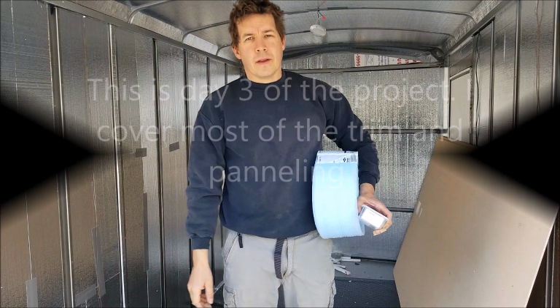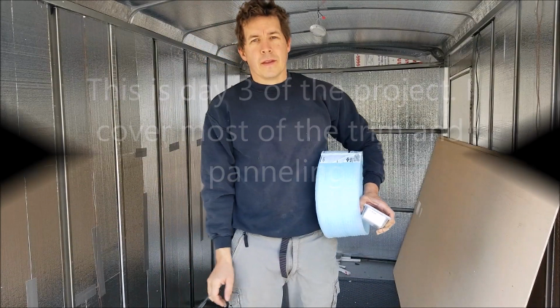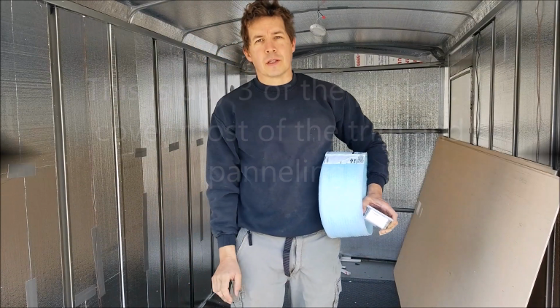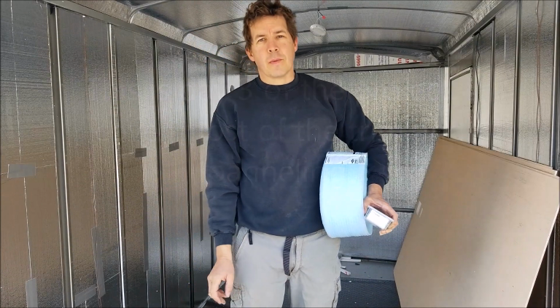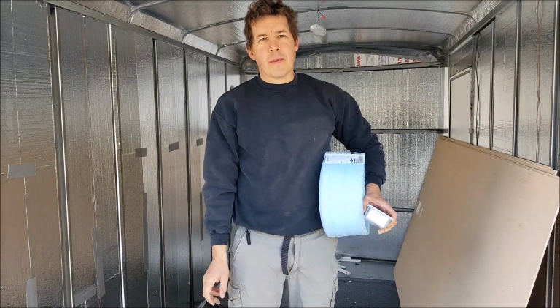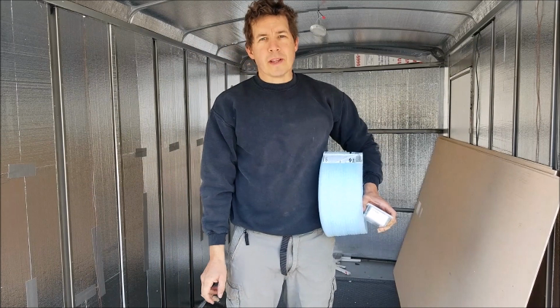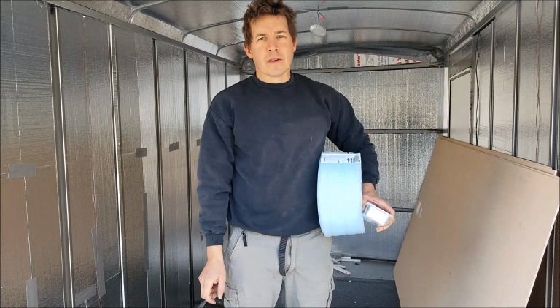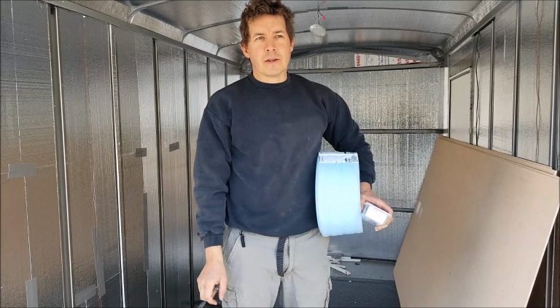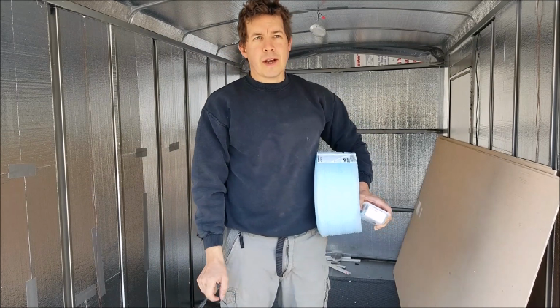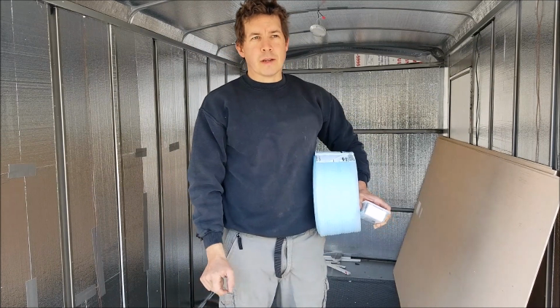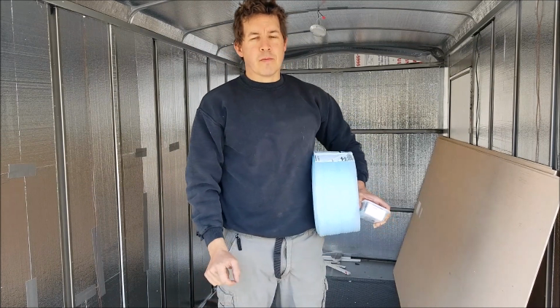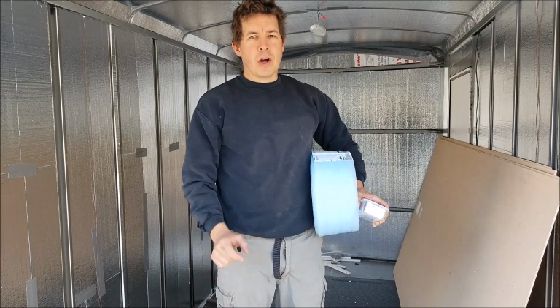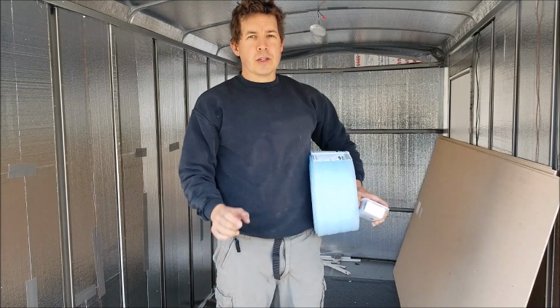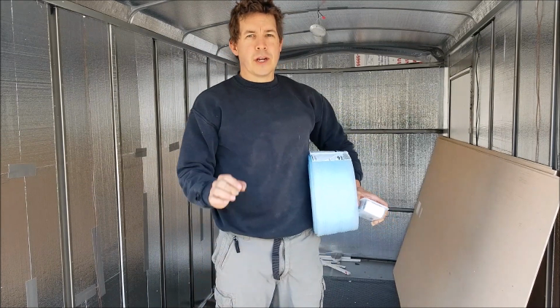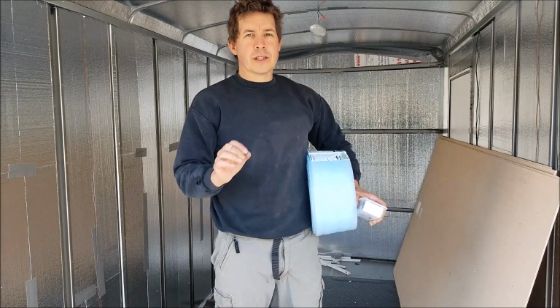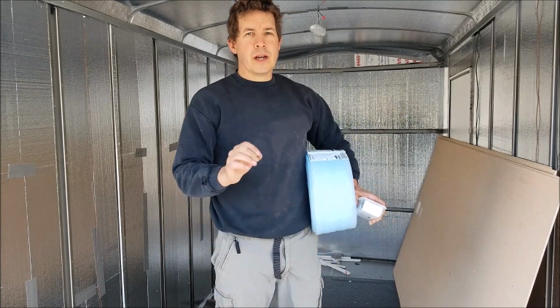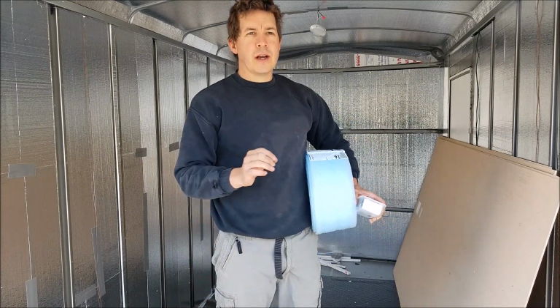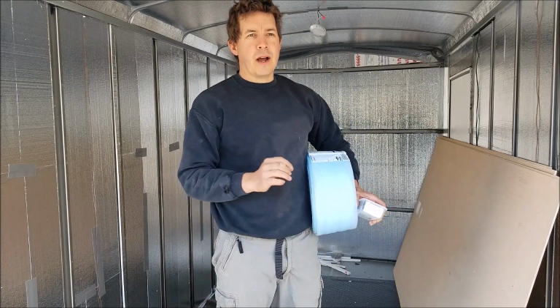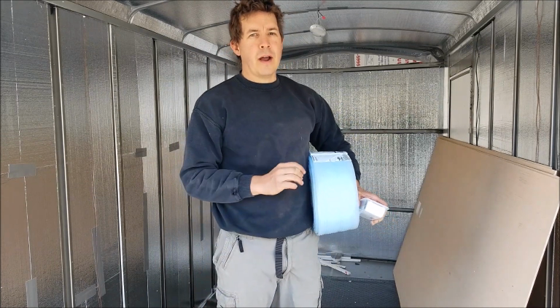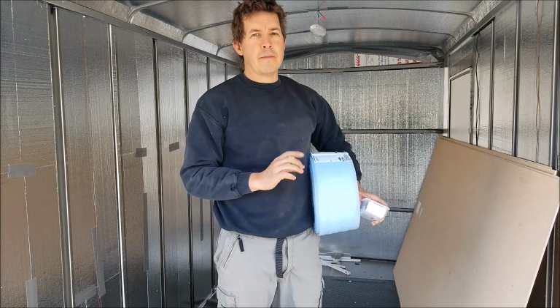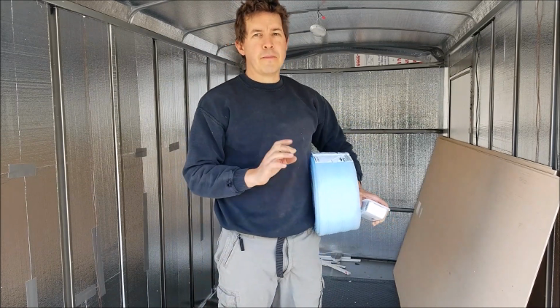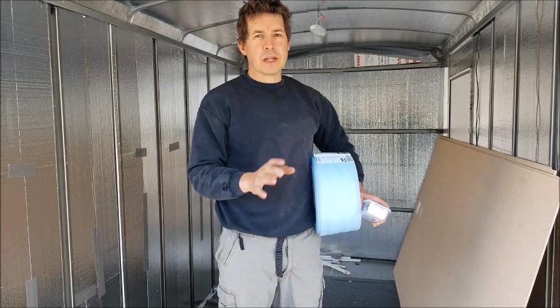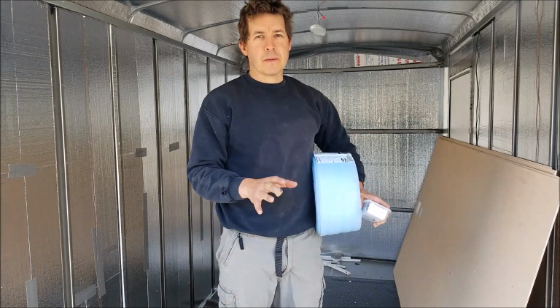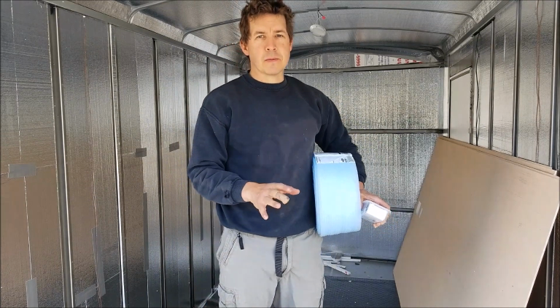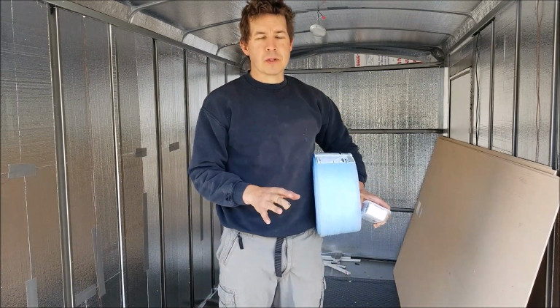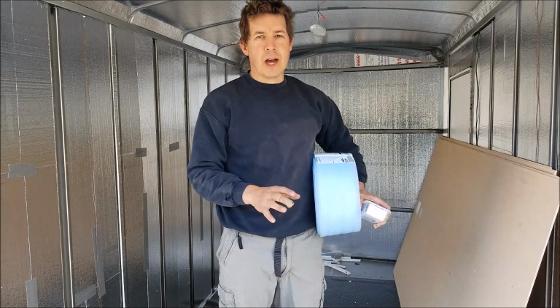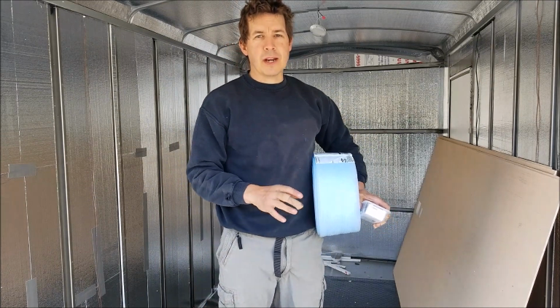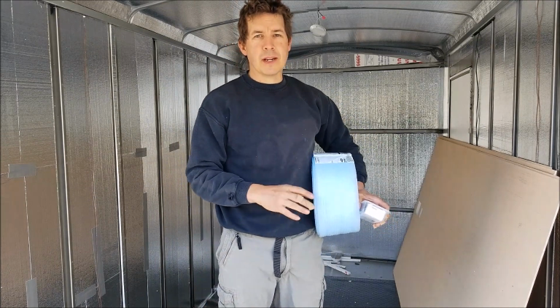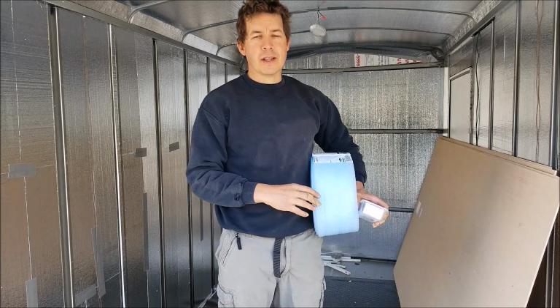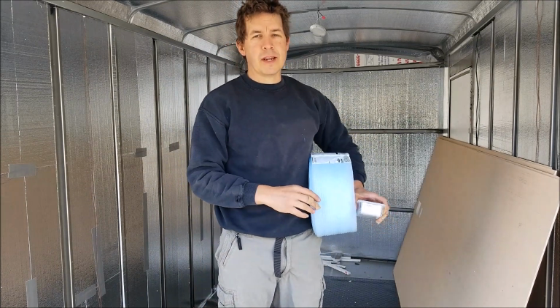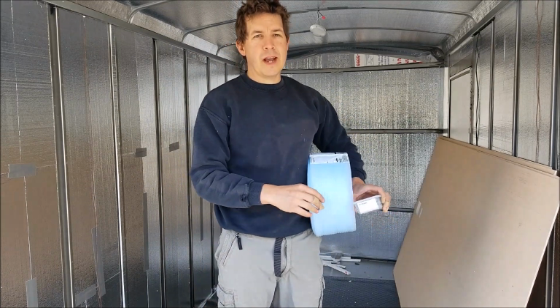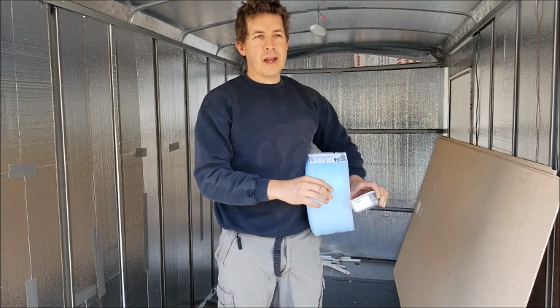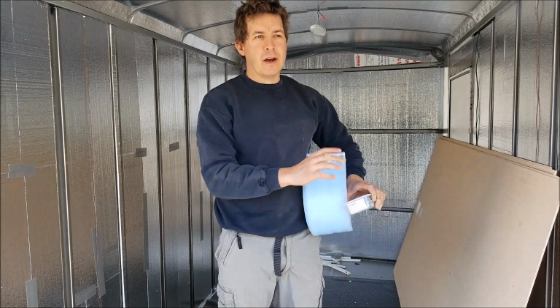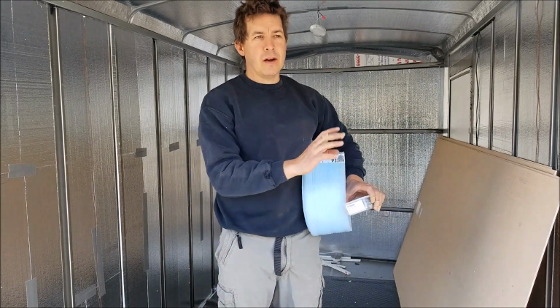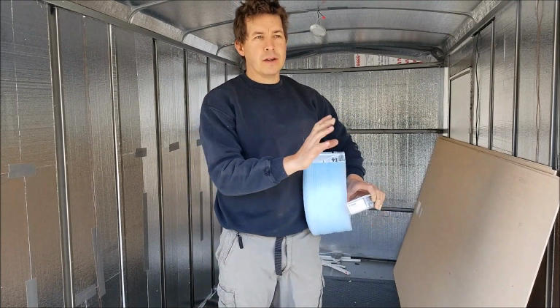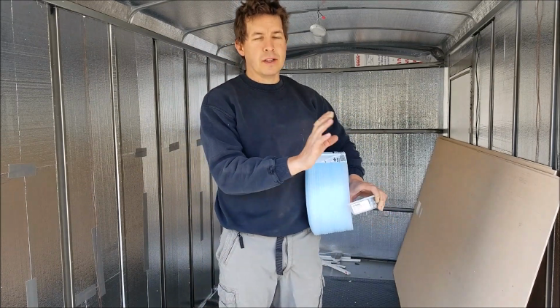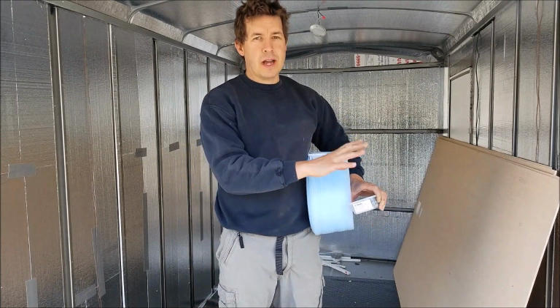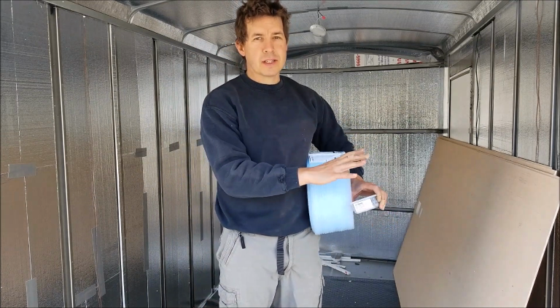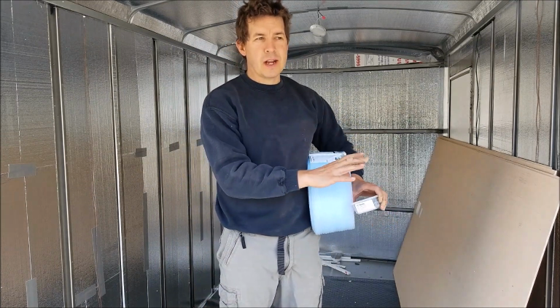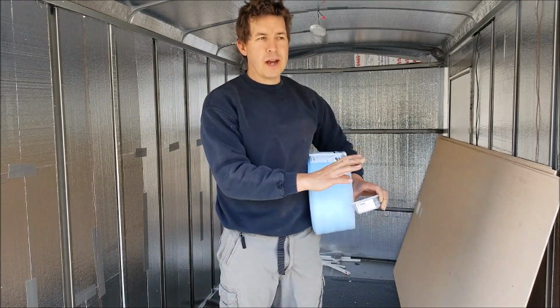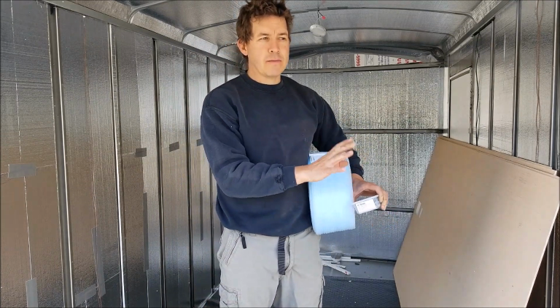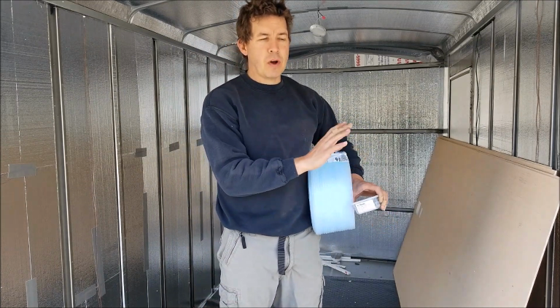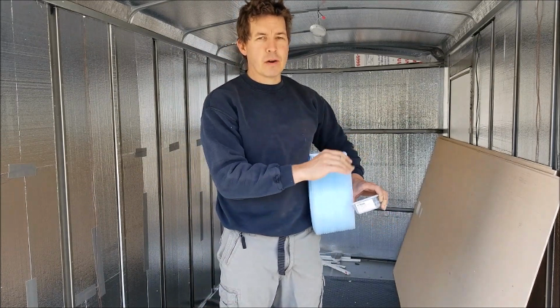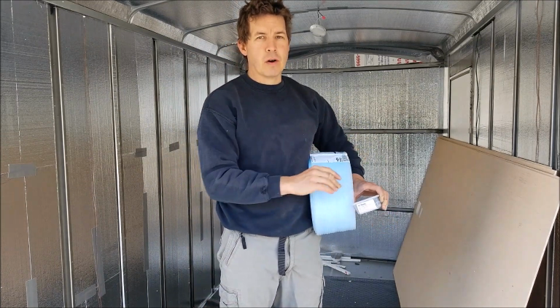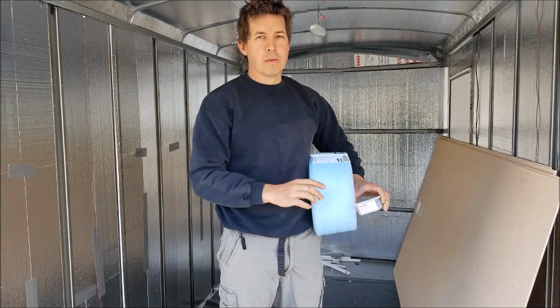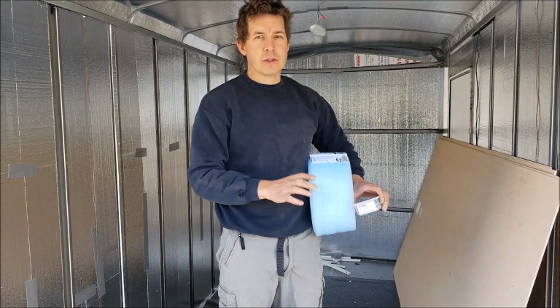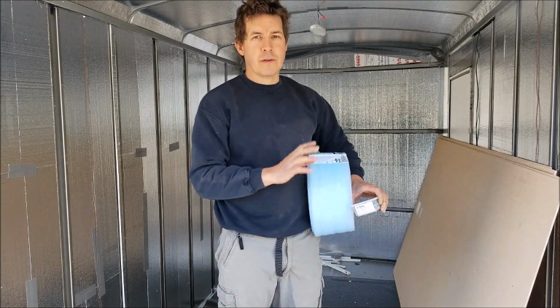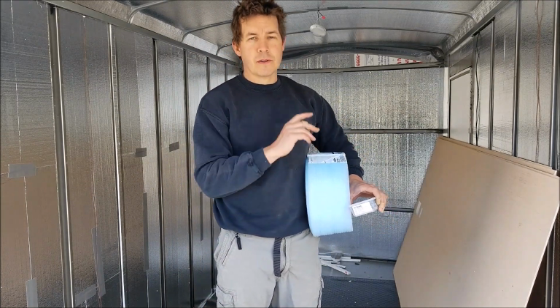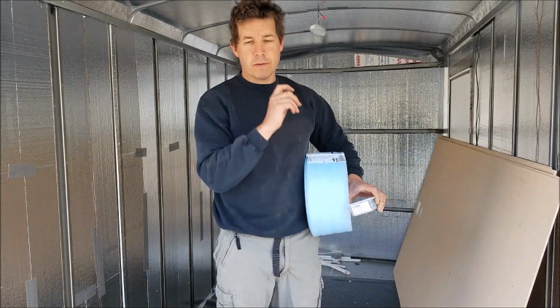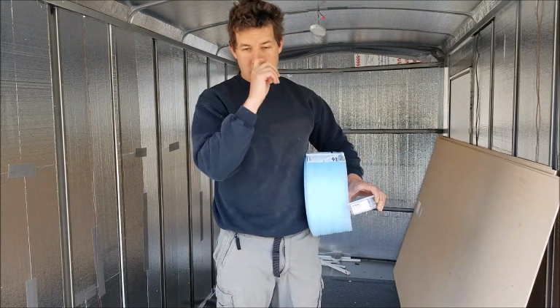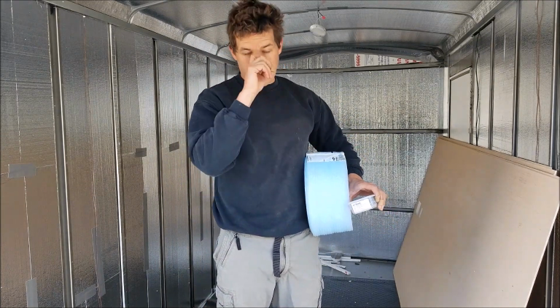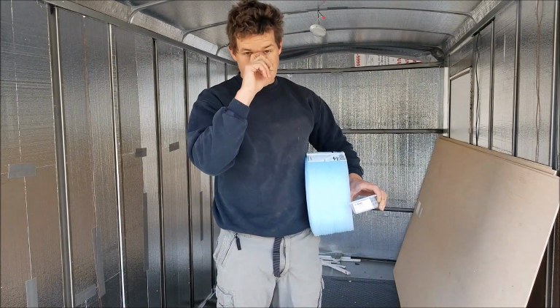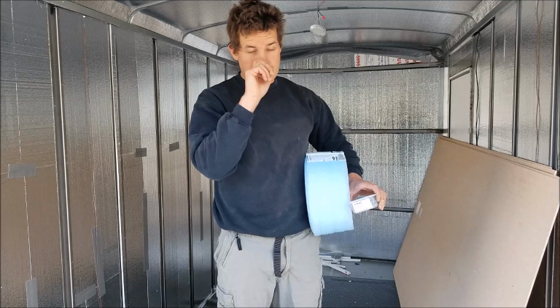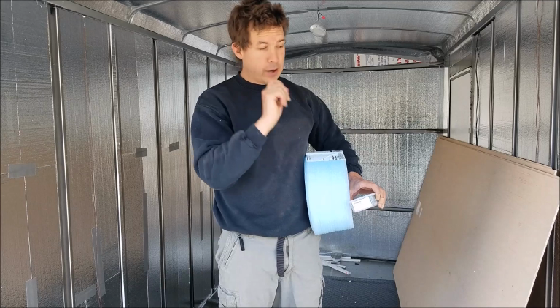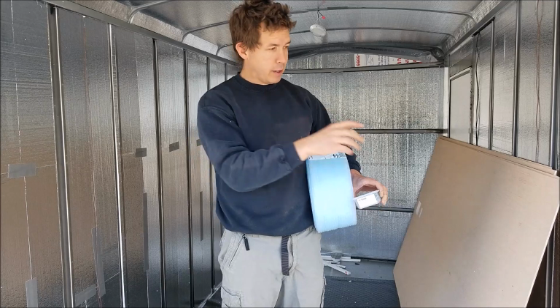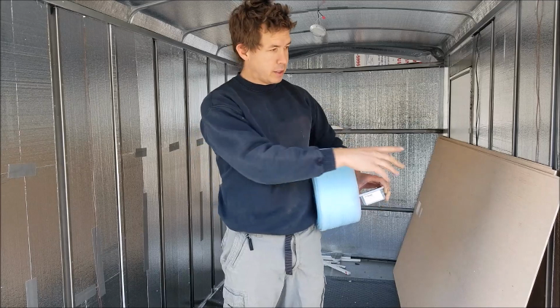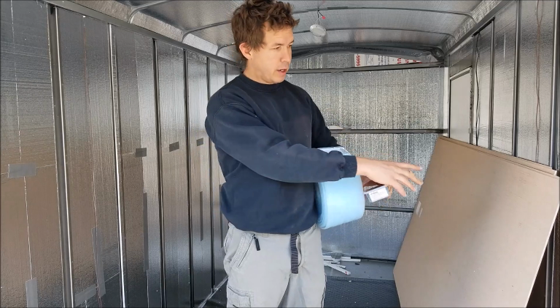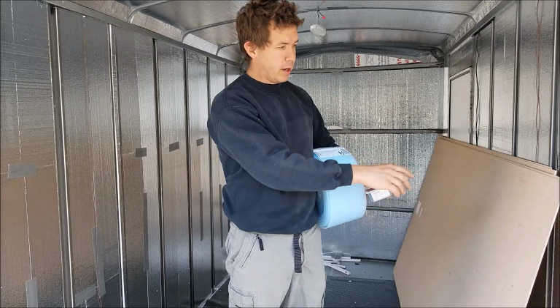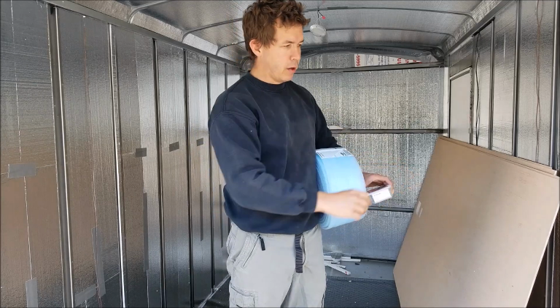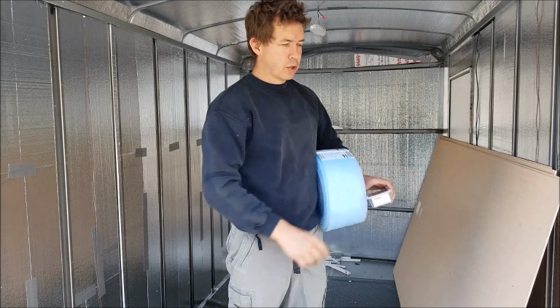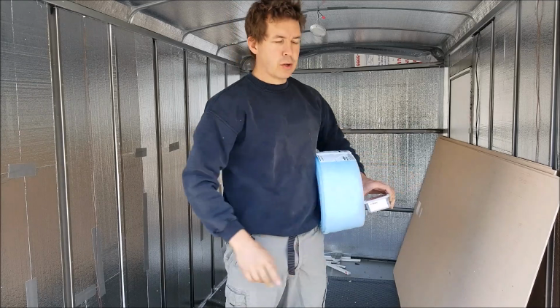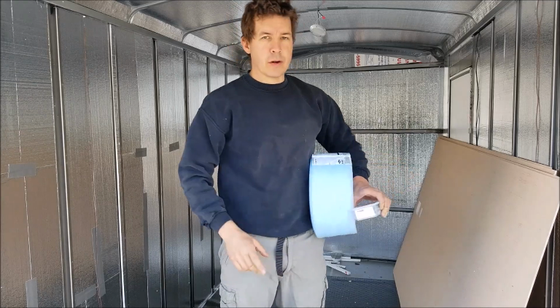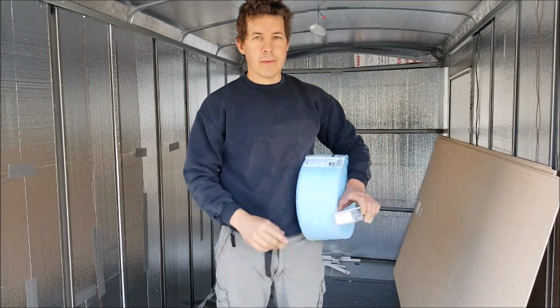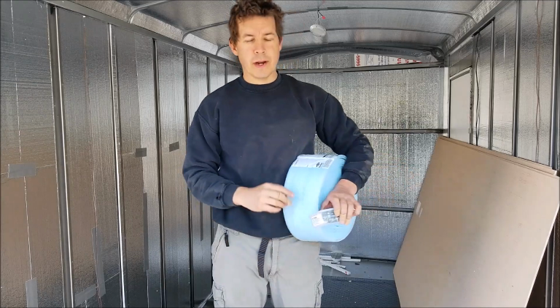This will be my third day on the project. I picked up some siding the other day, last night, and brought it home — stuffed it in the trailer here. You can see it here; I'll show you in a minute.